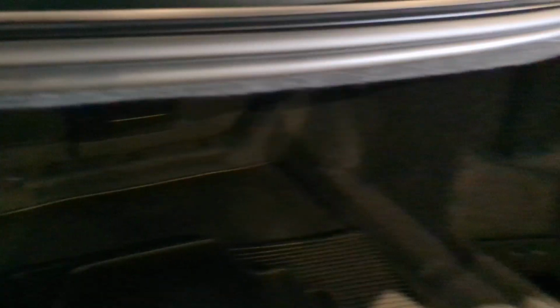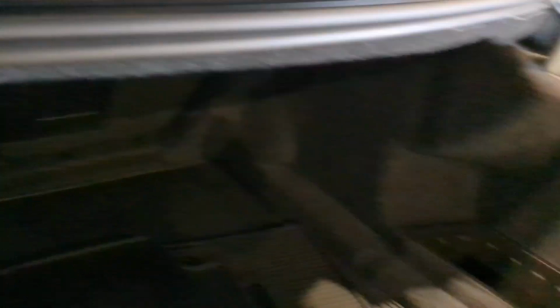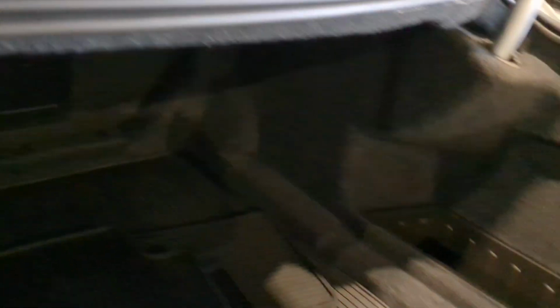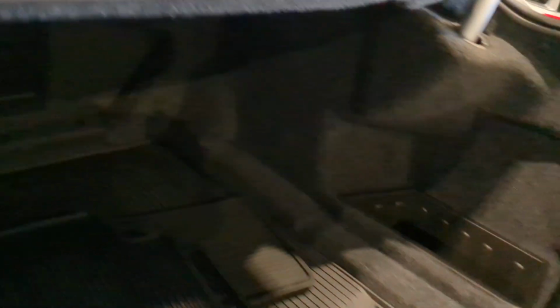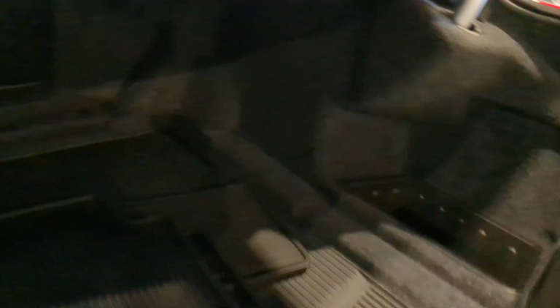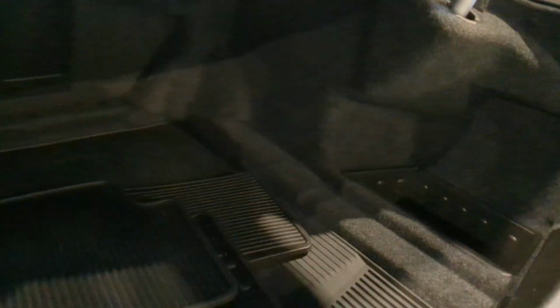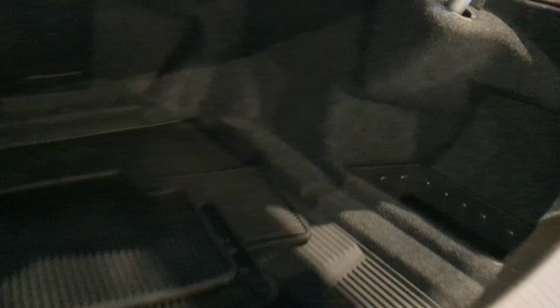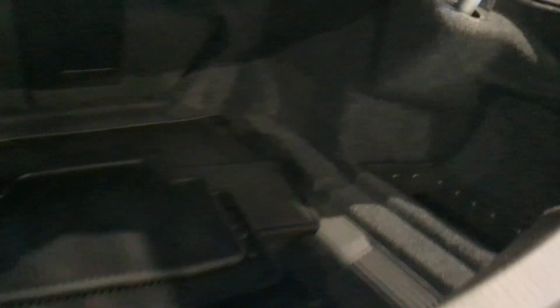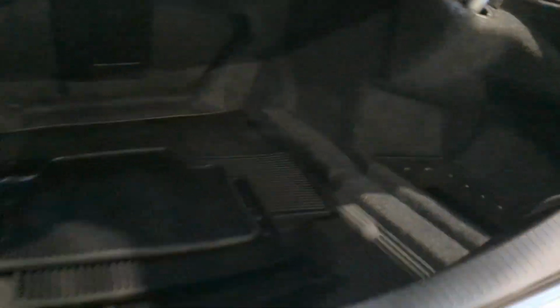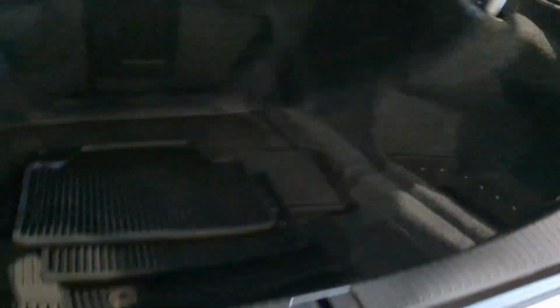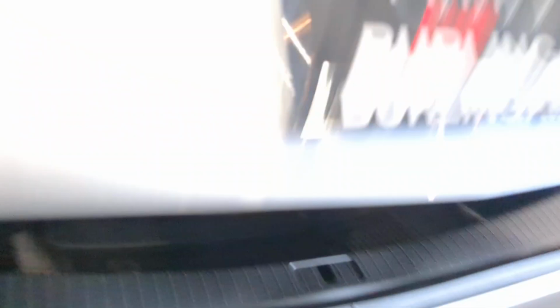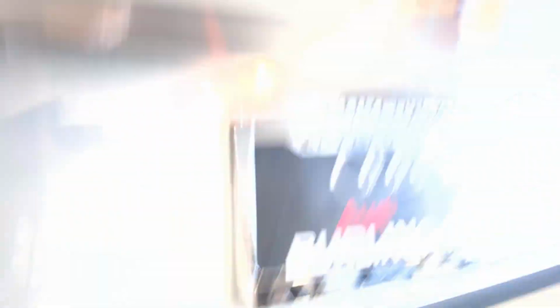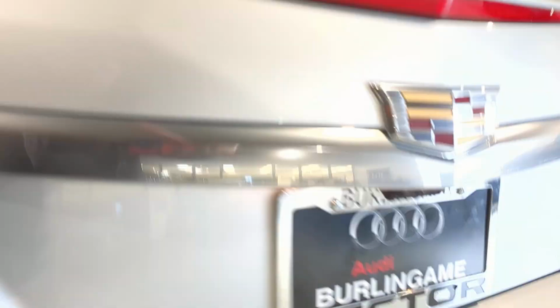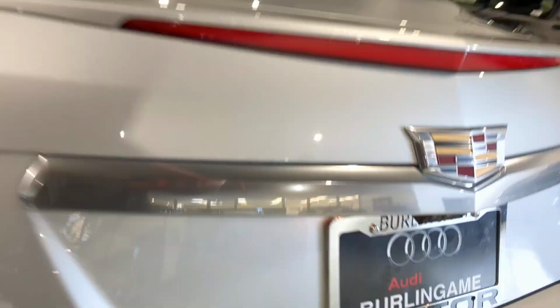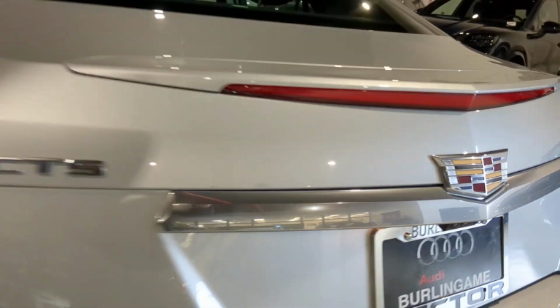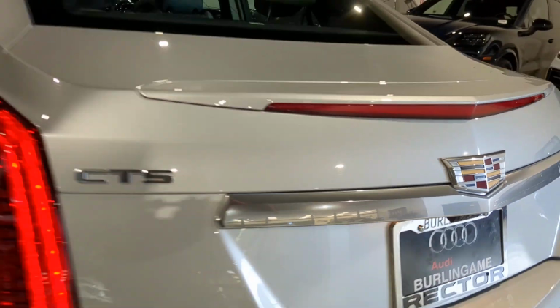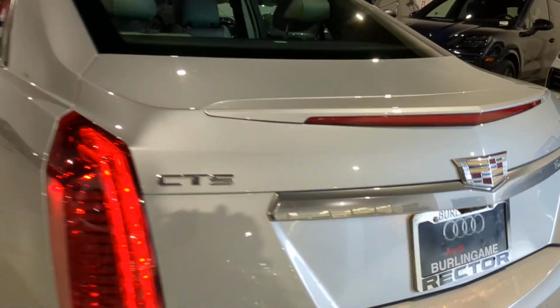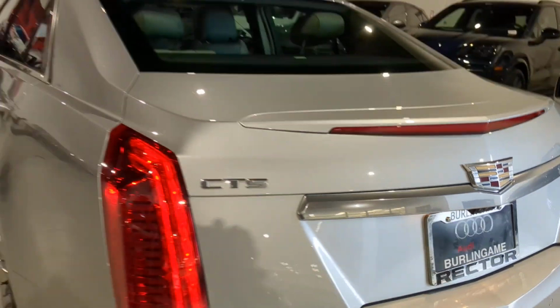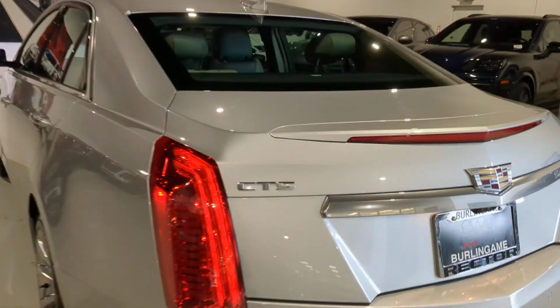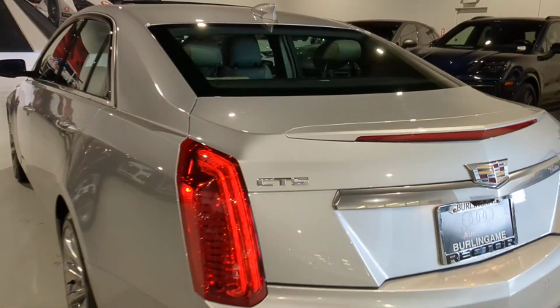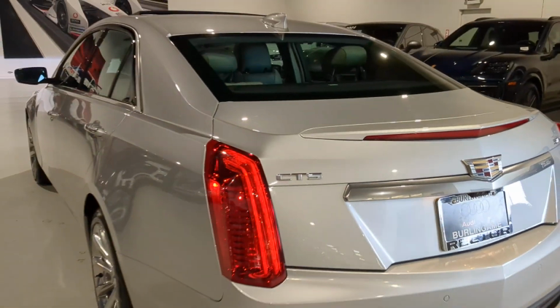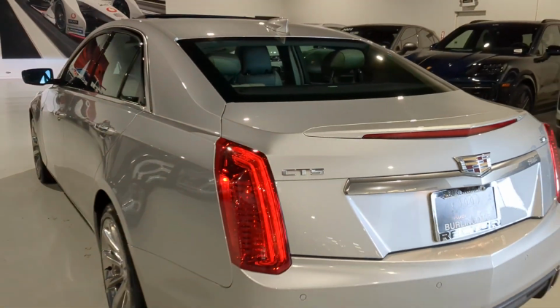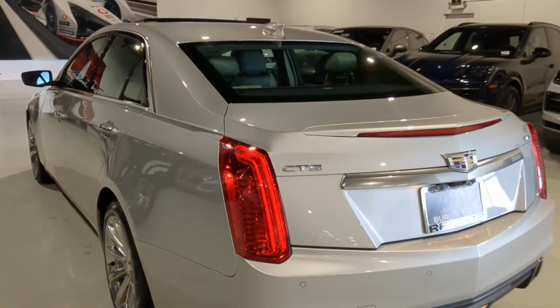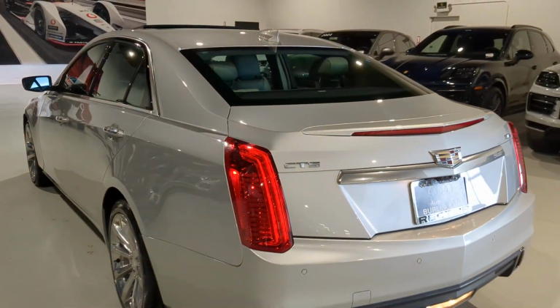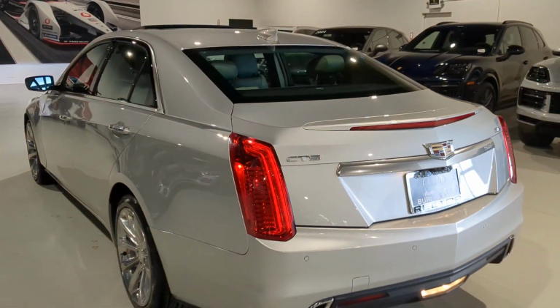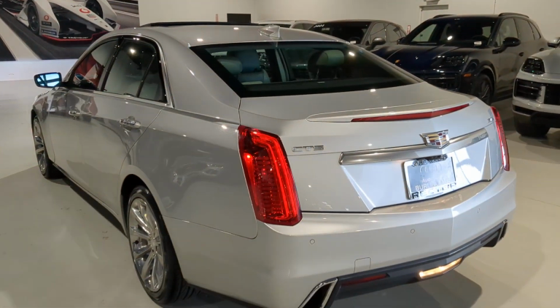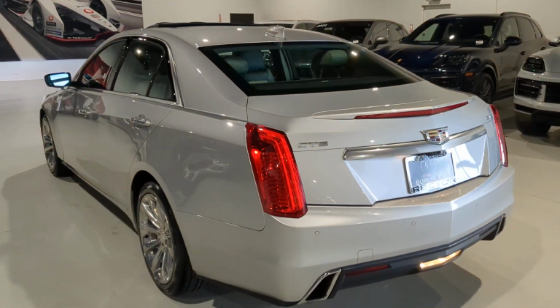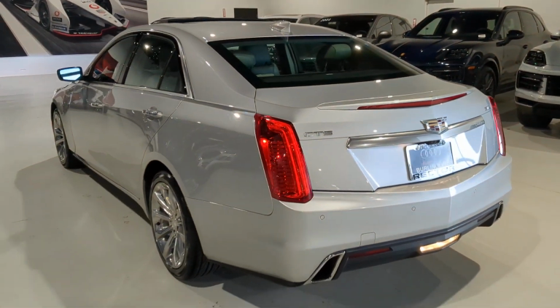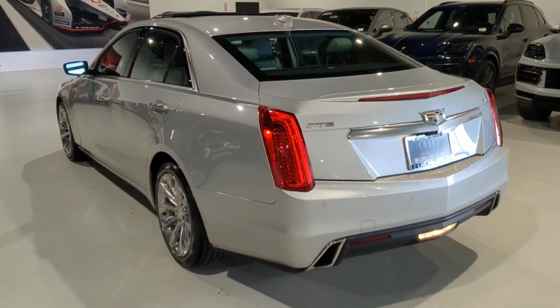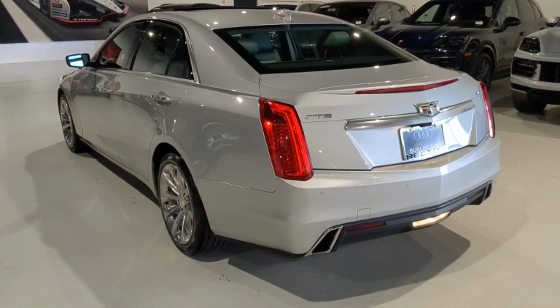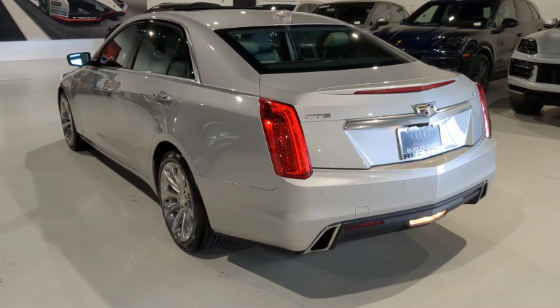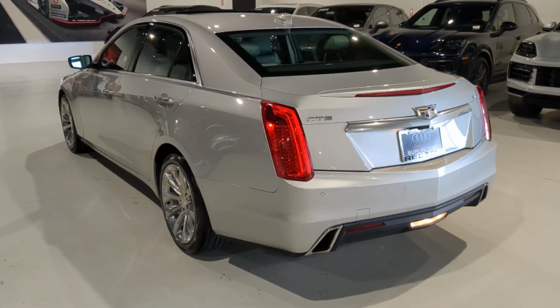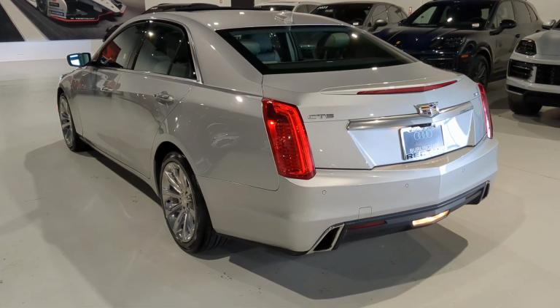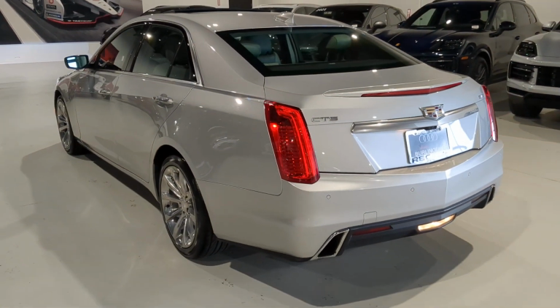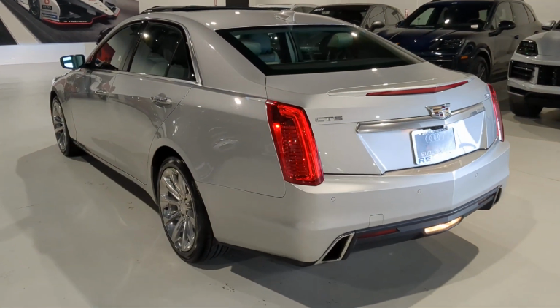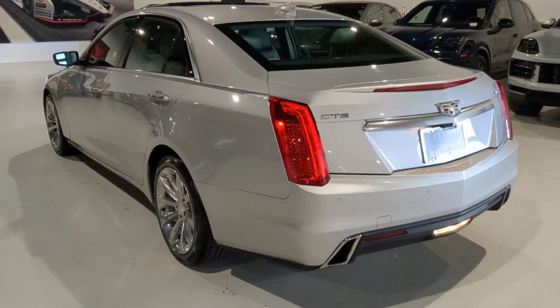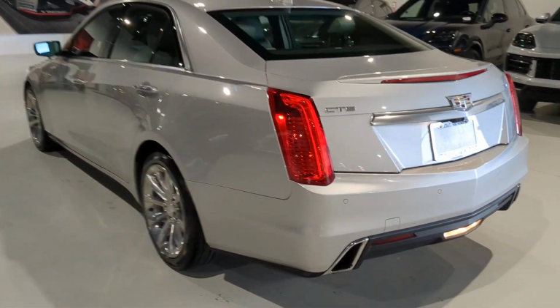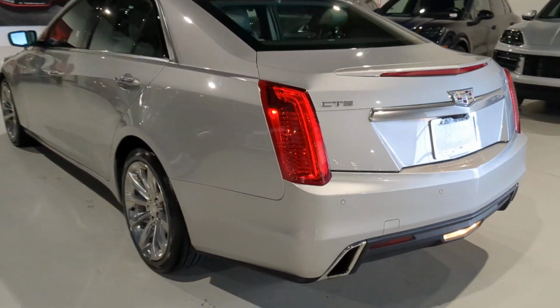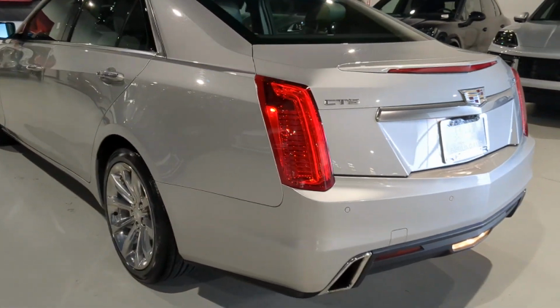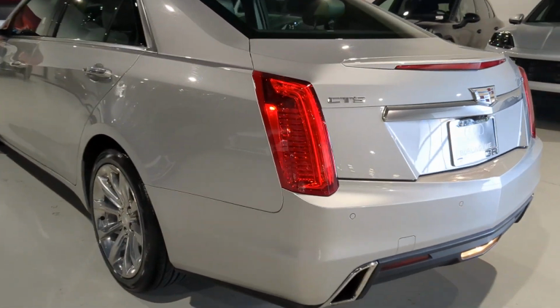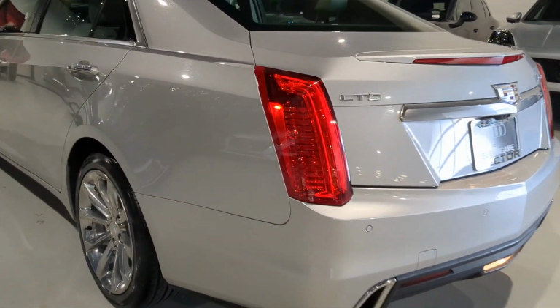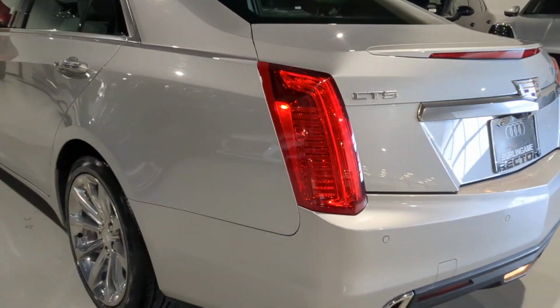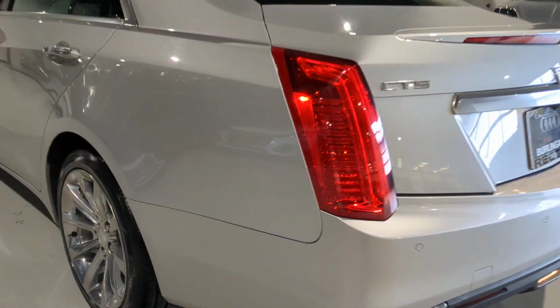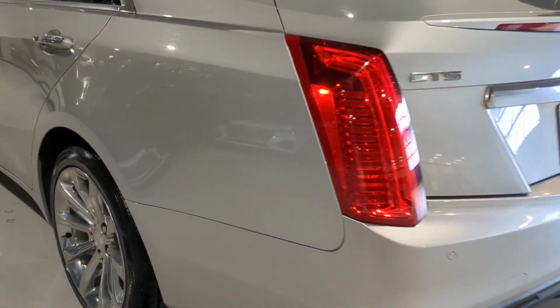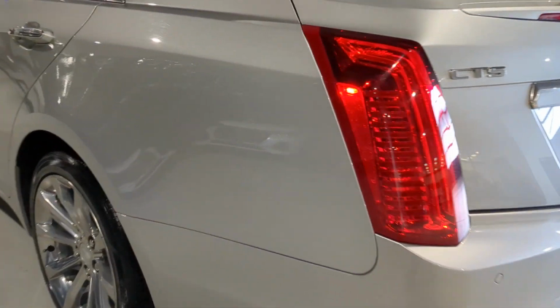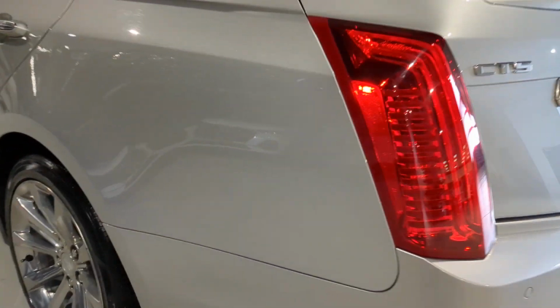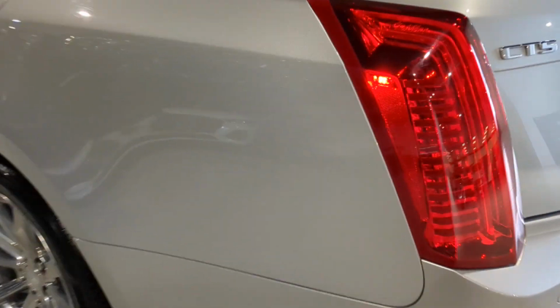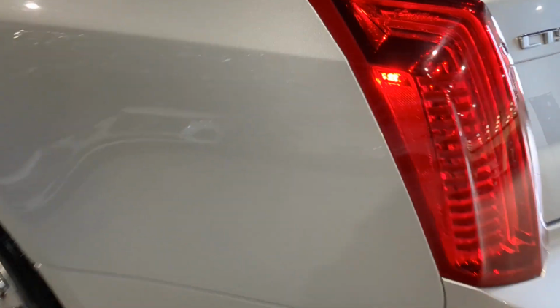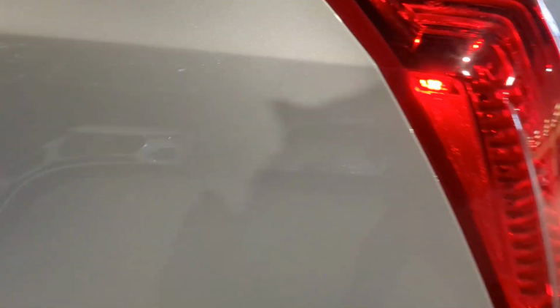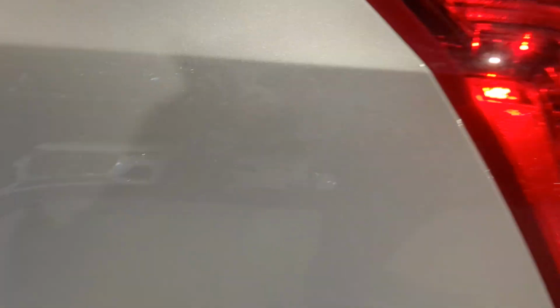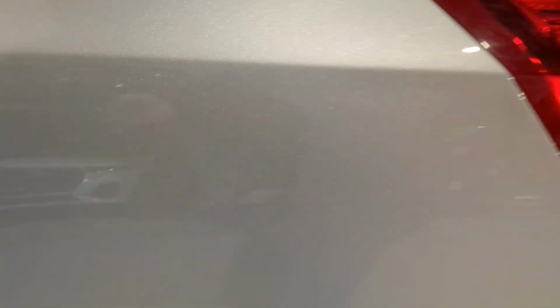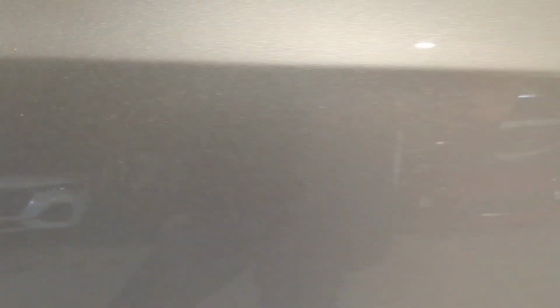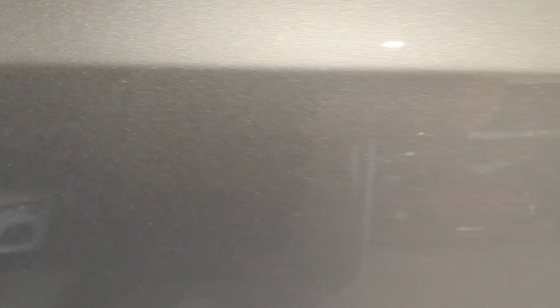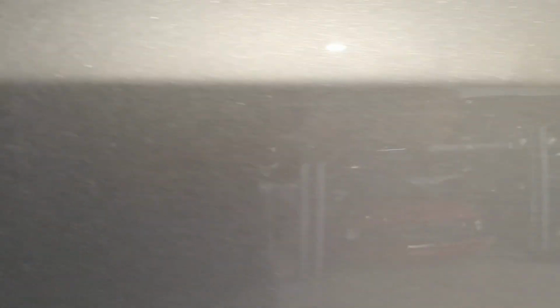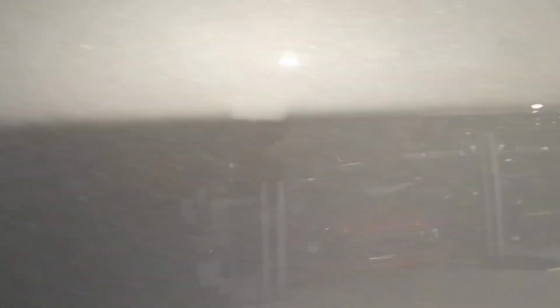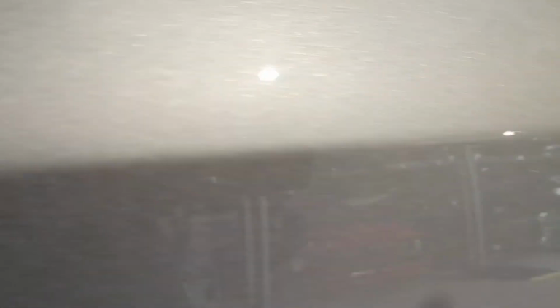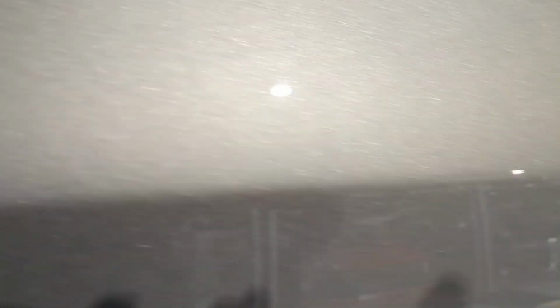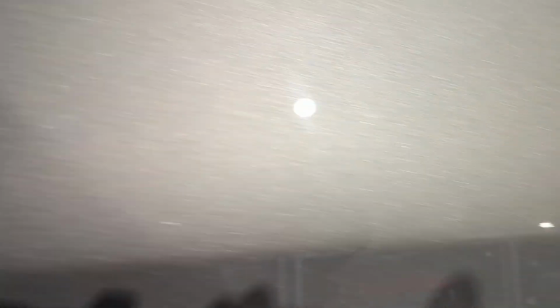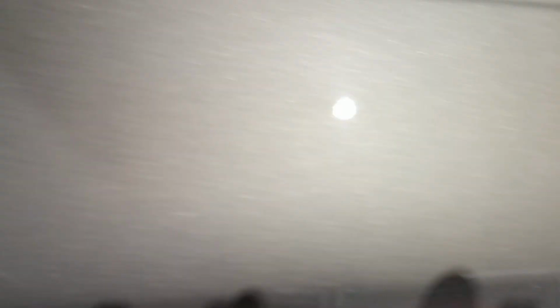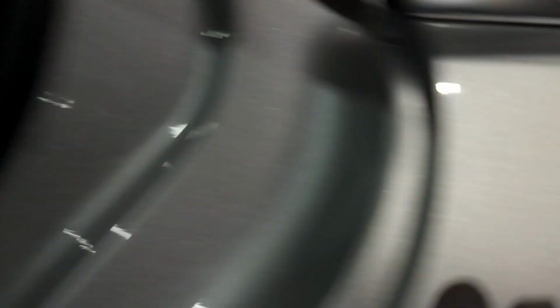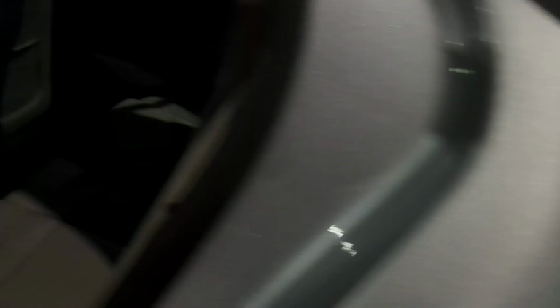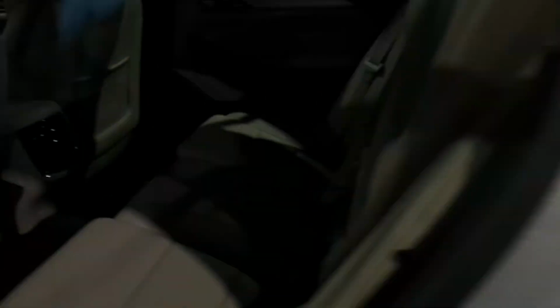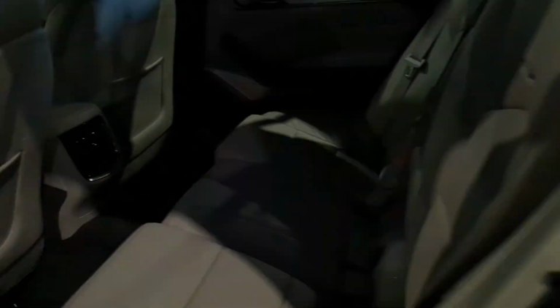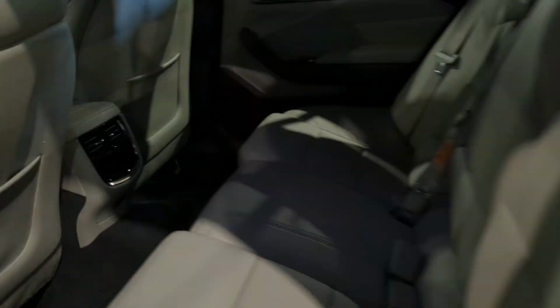Additional highlighted options include heated front seats, 8-speed automatic transmission, auto-dimming rearview mirror, floor mats, and a tire pressure monitoring system.